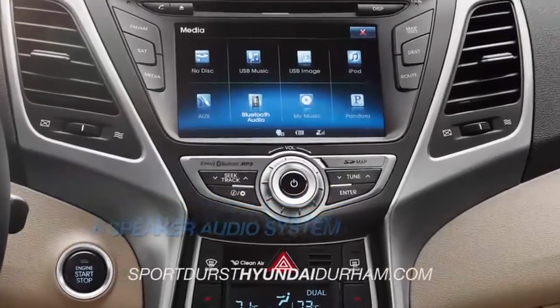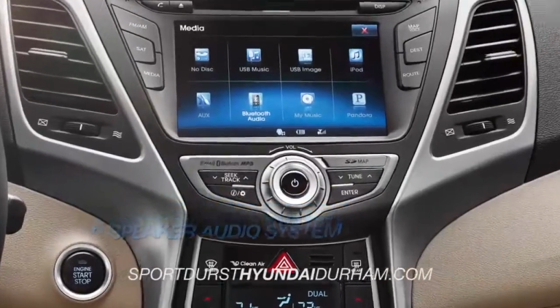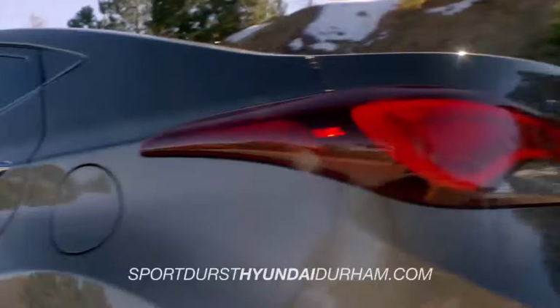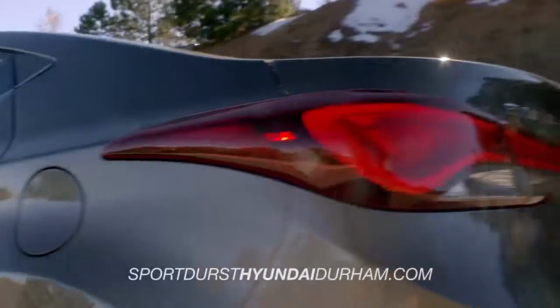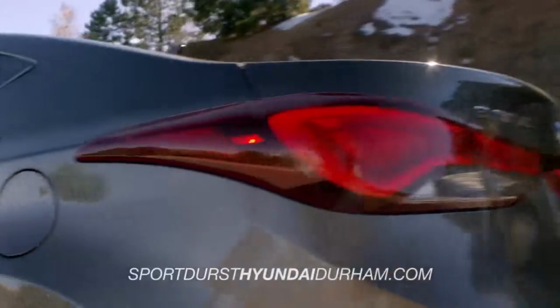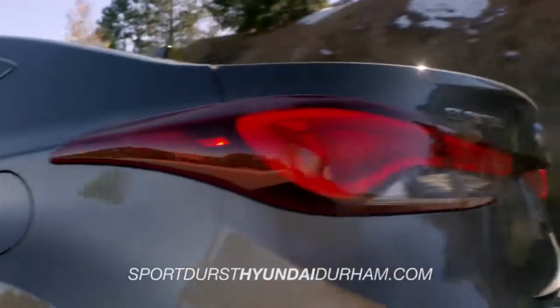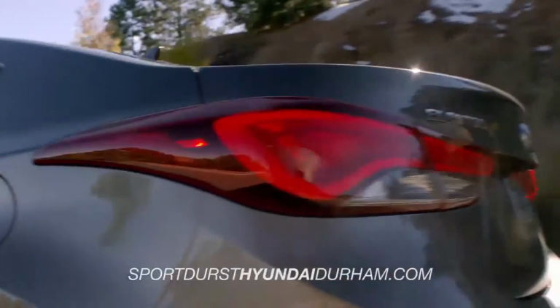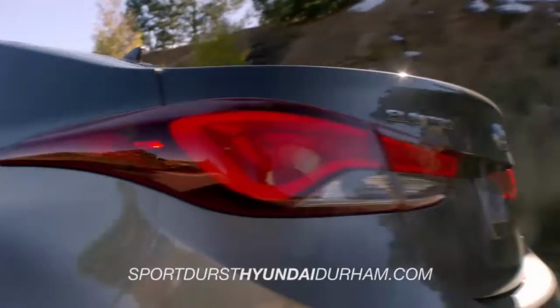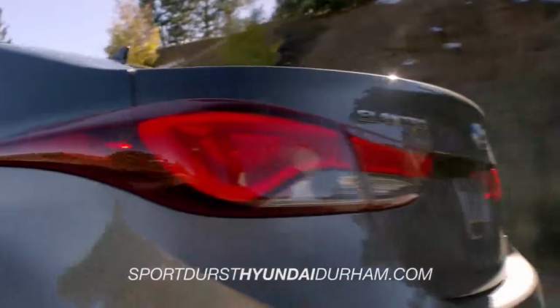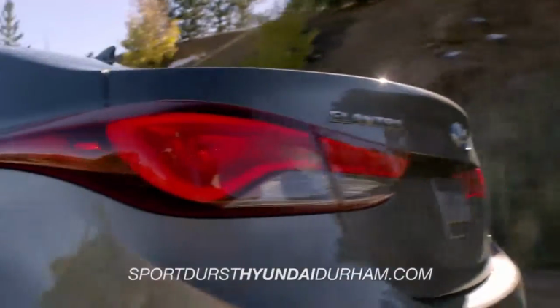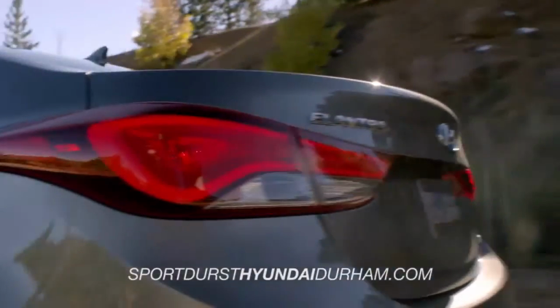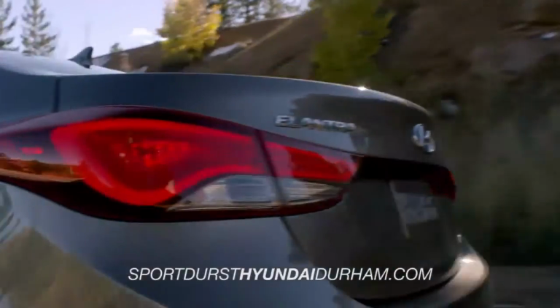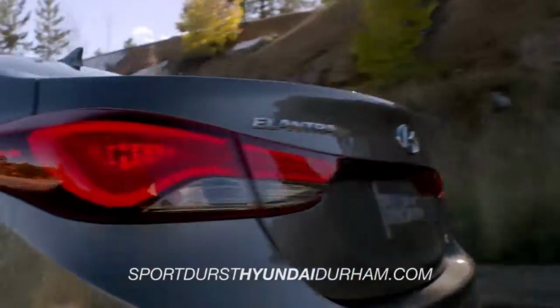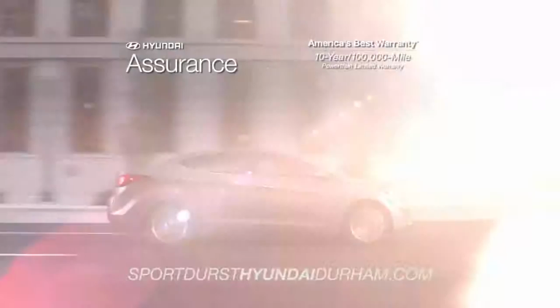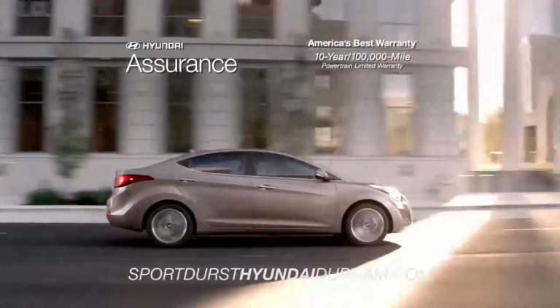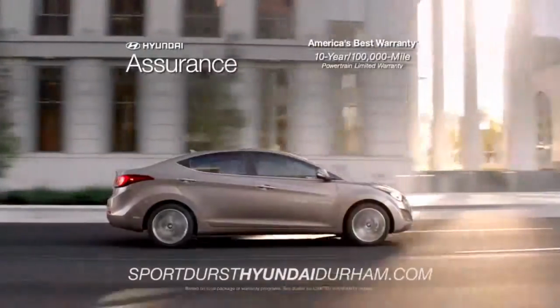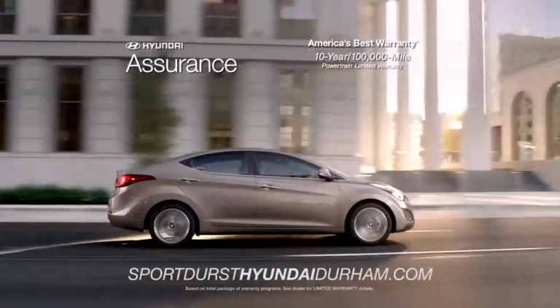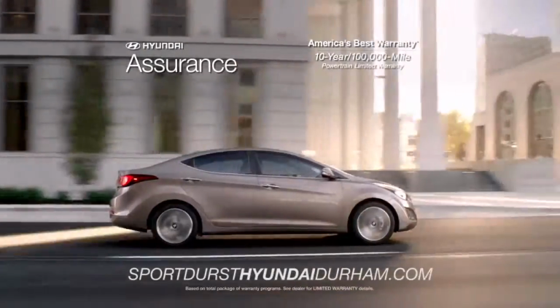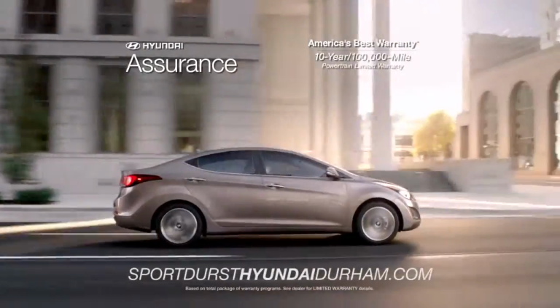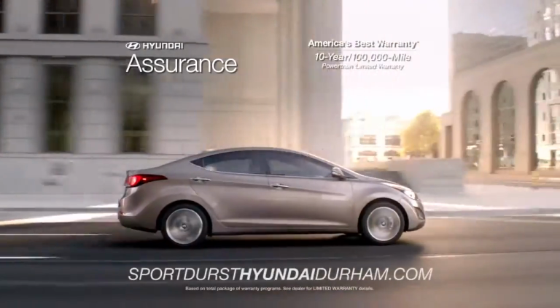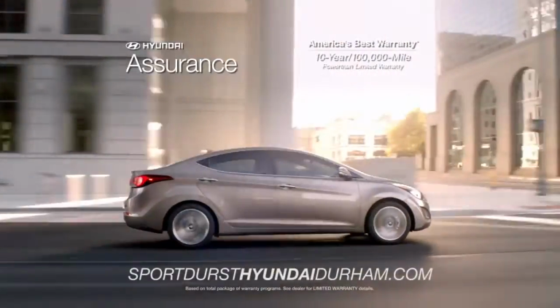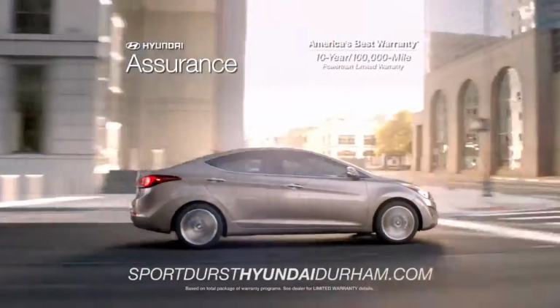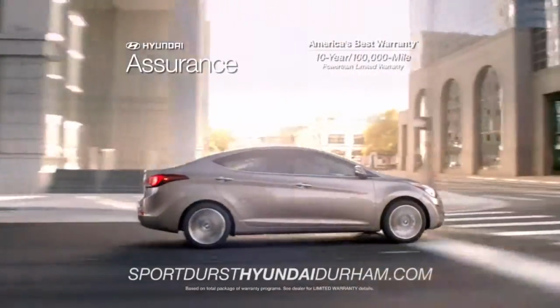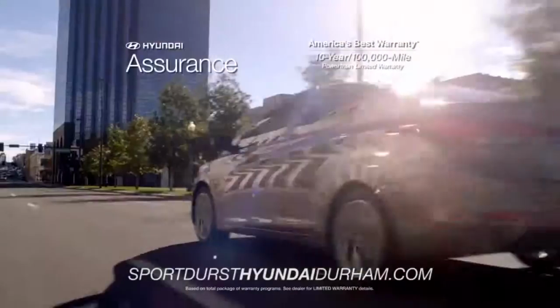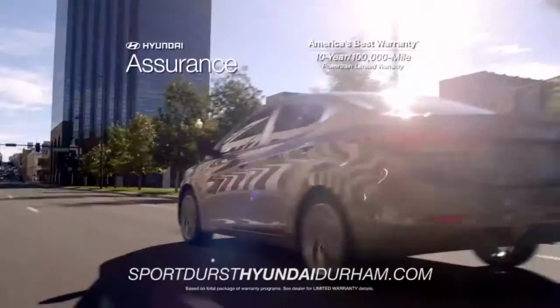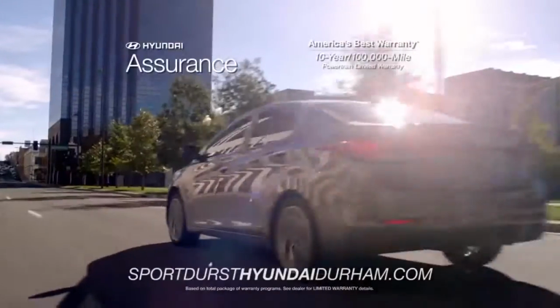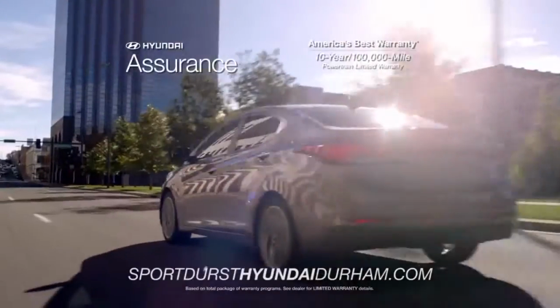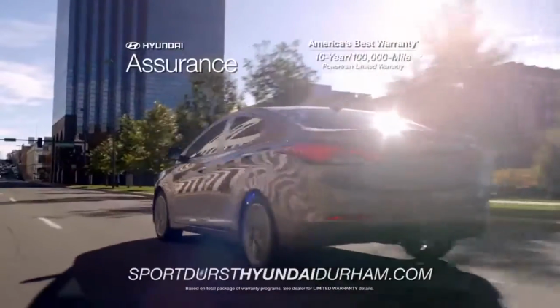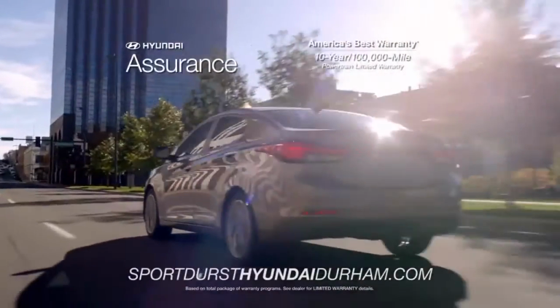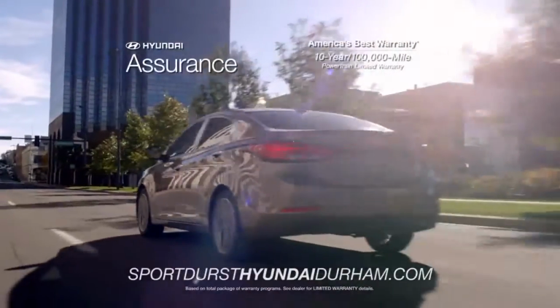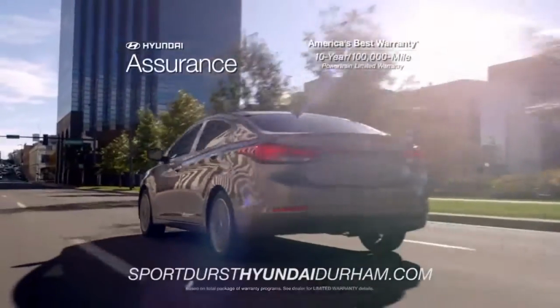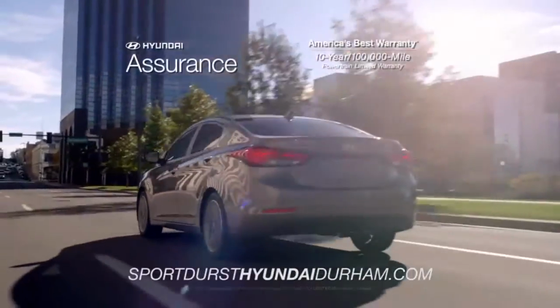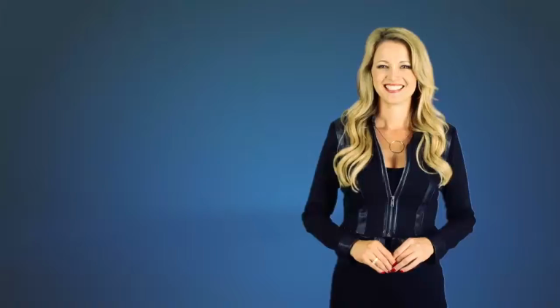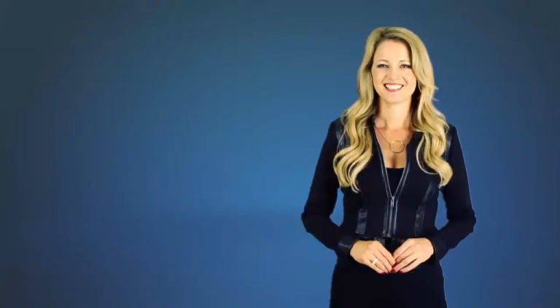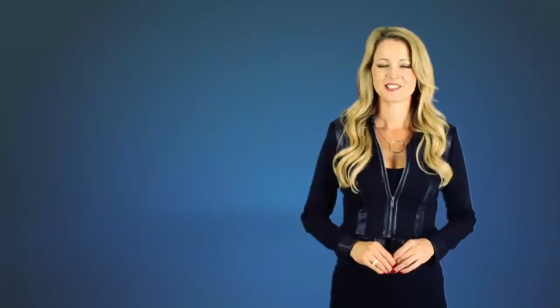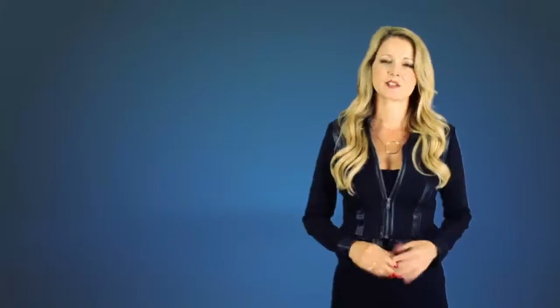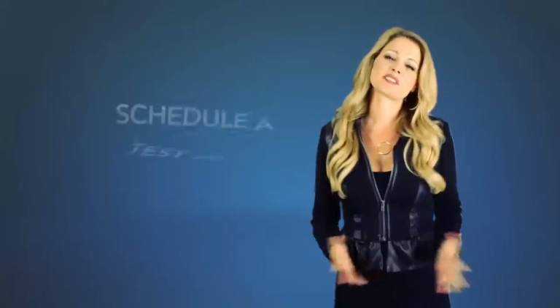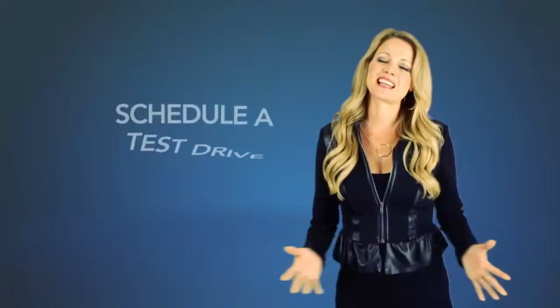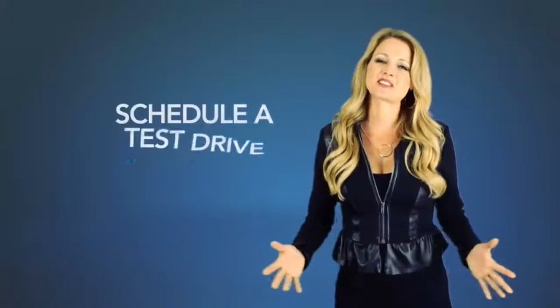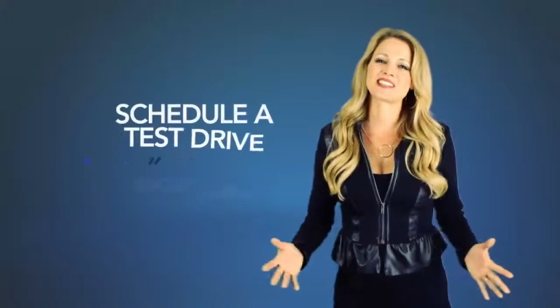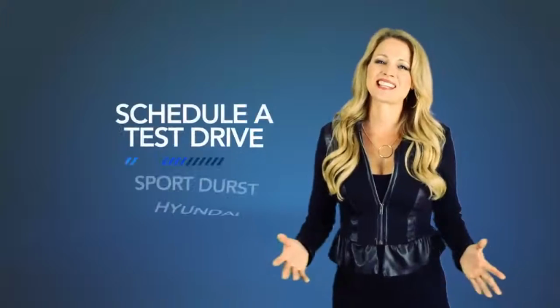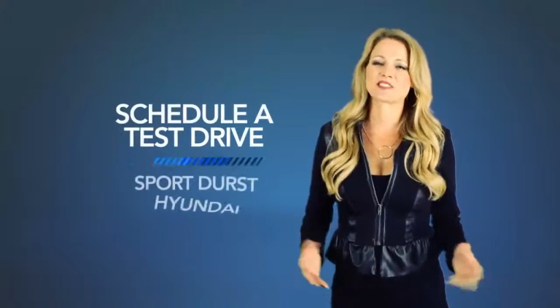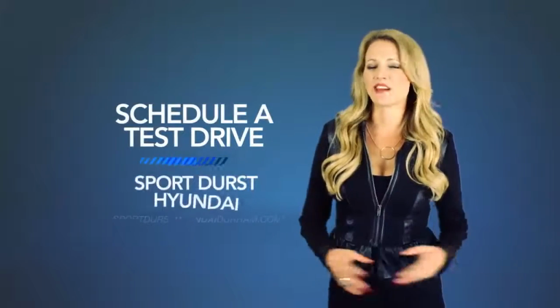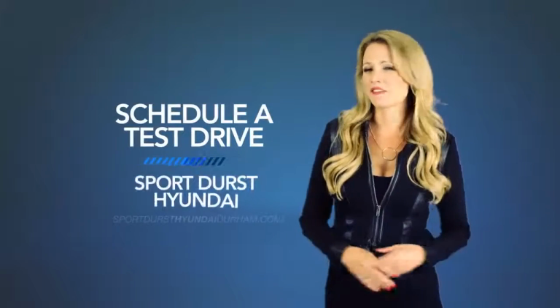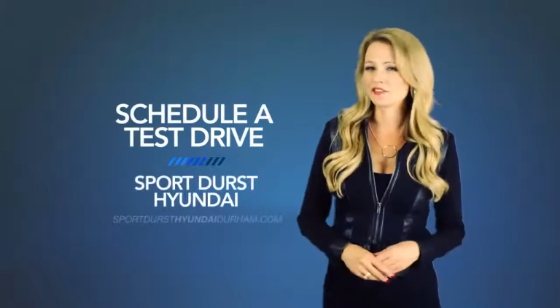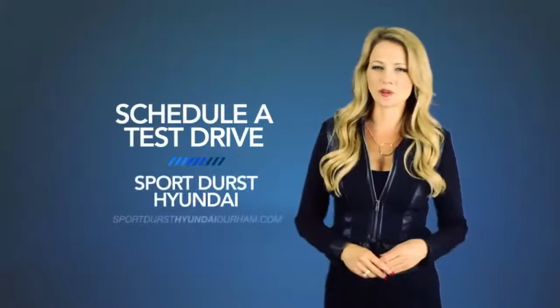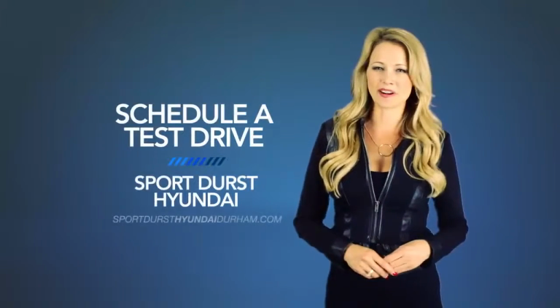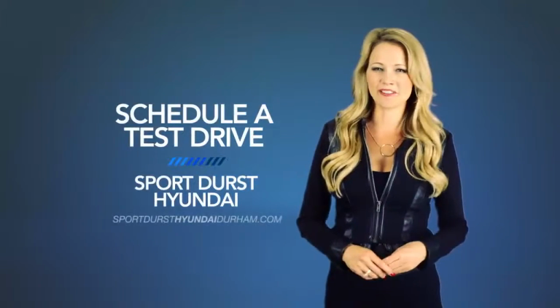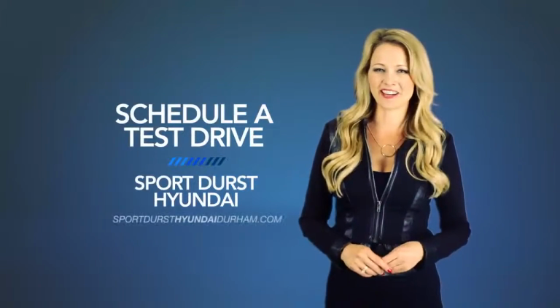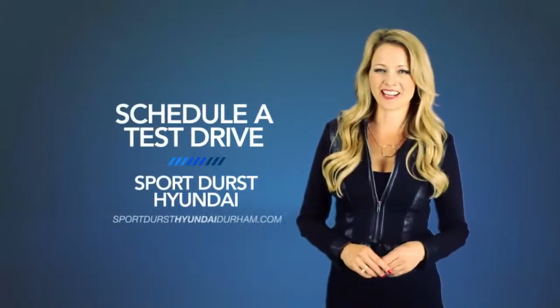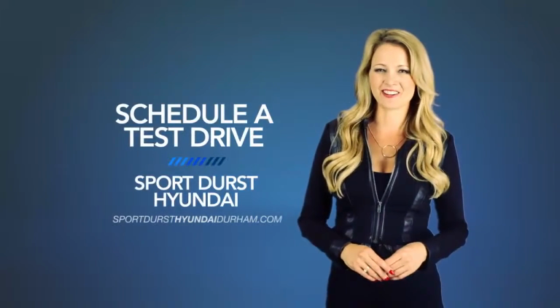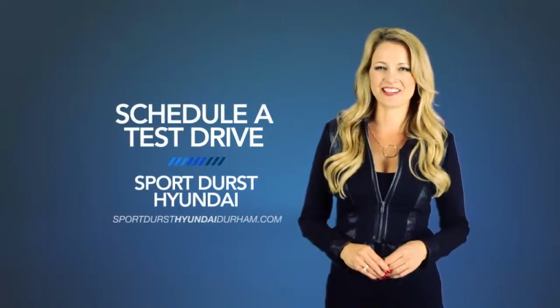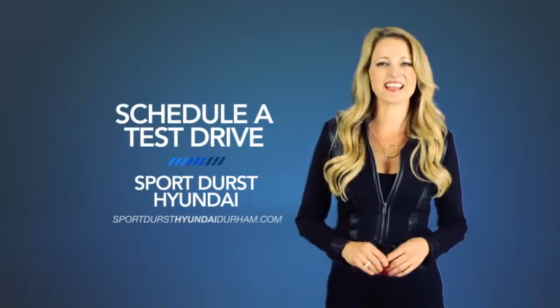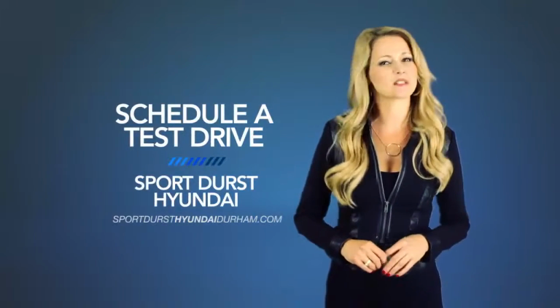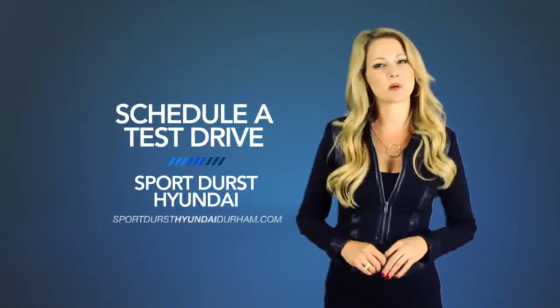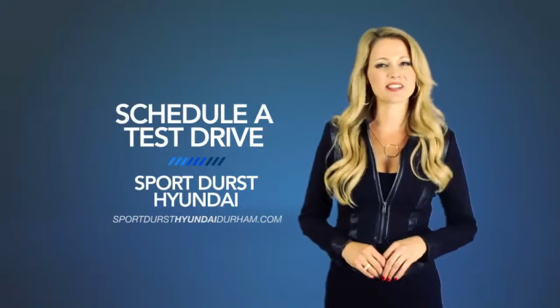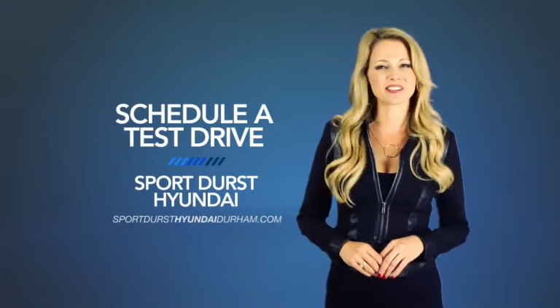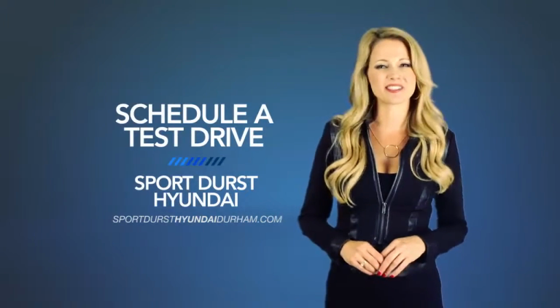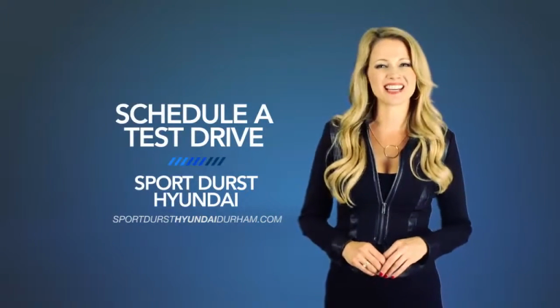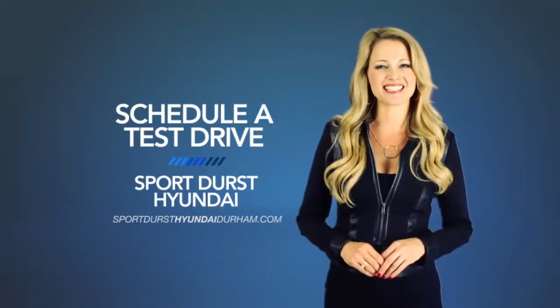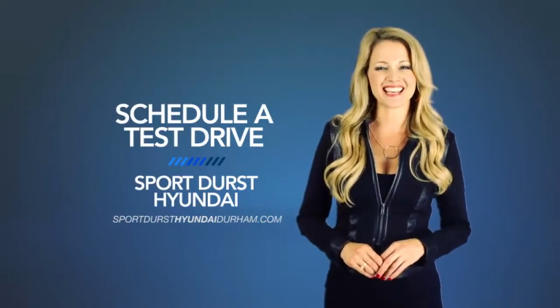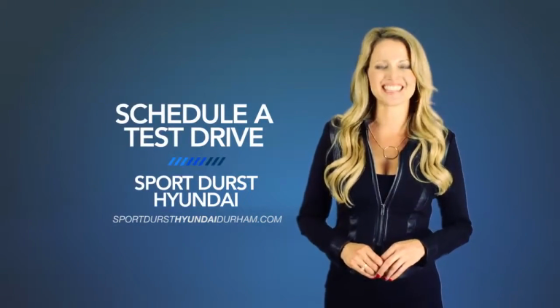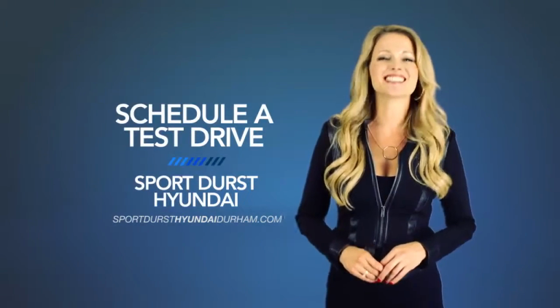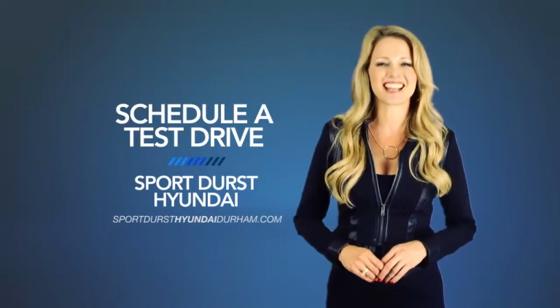So what are you waiting for? Get more right now! Schedule a test drive of your very own at Sport Durst Hyundai today!